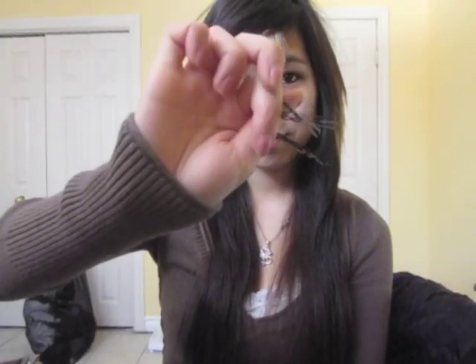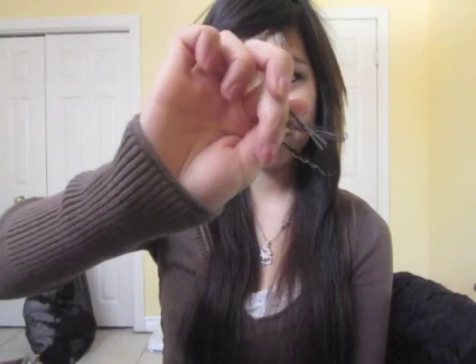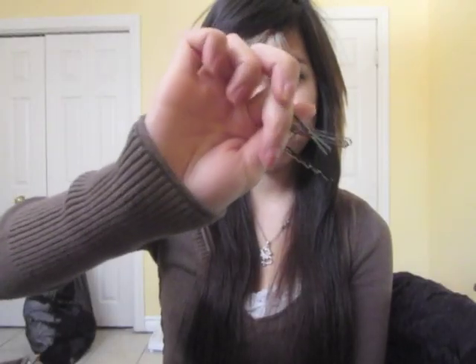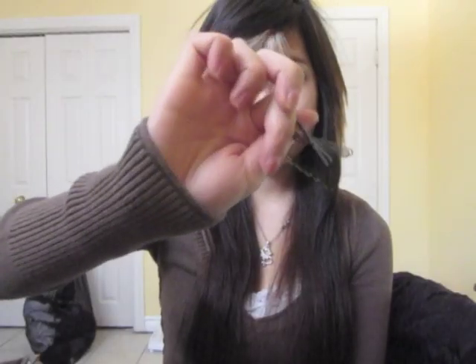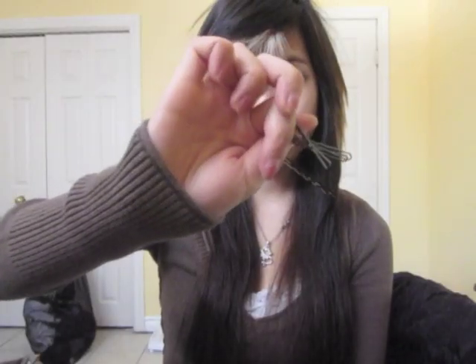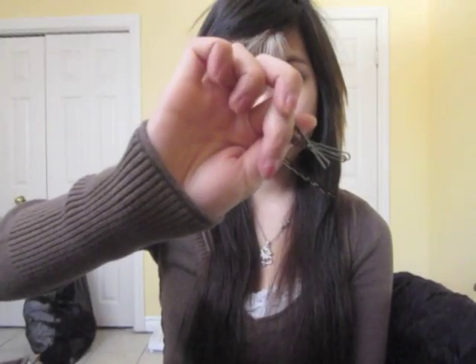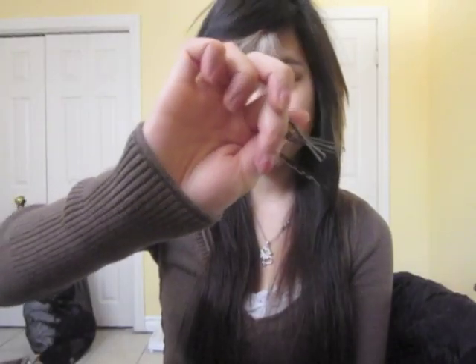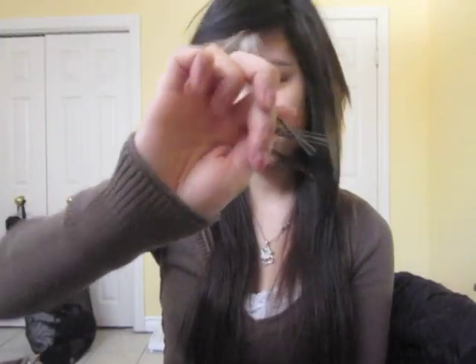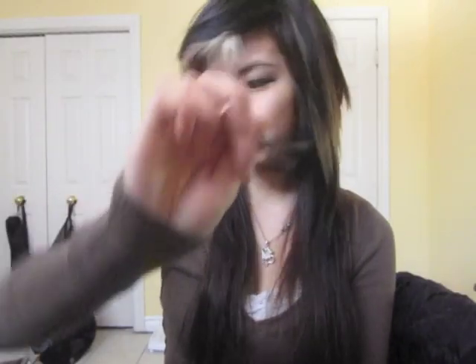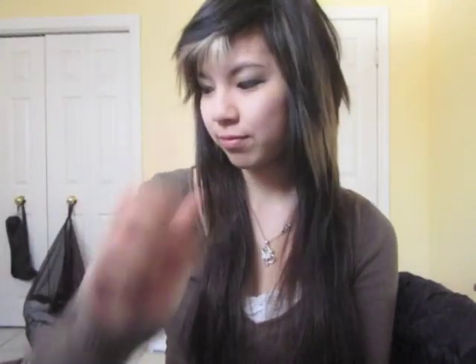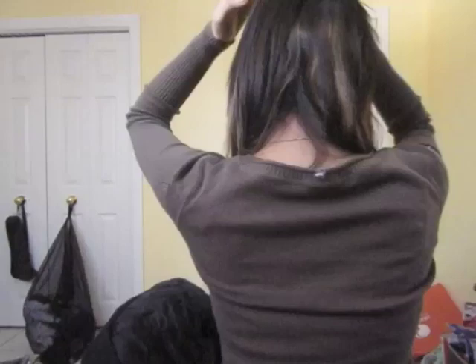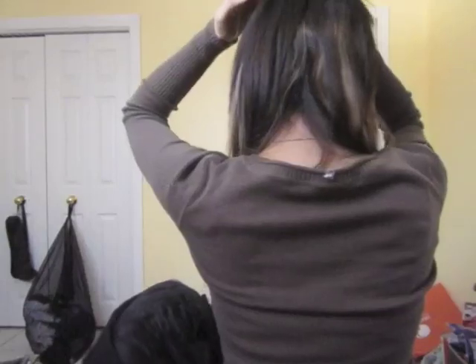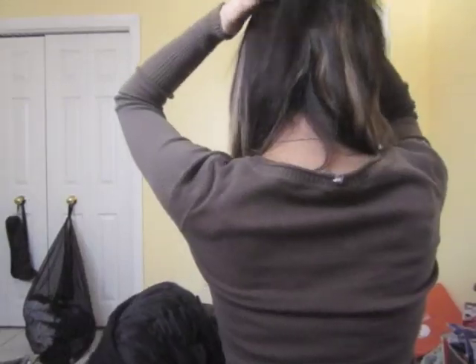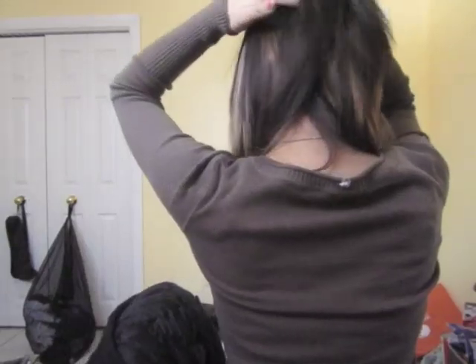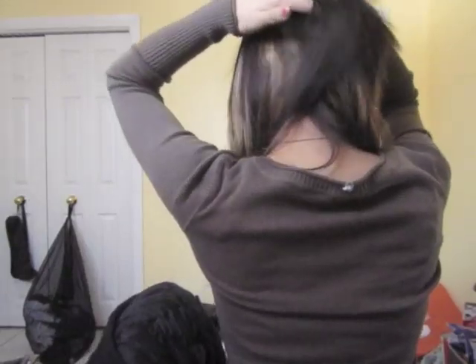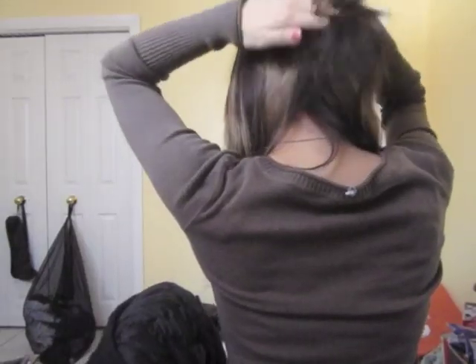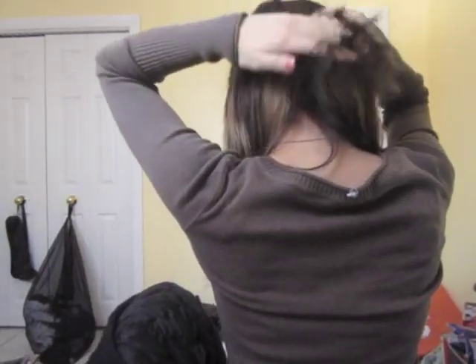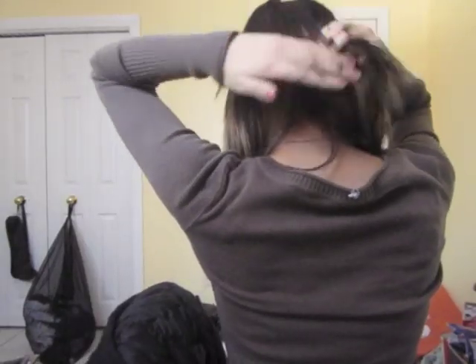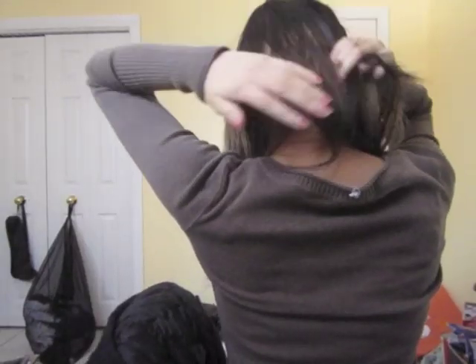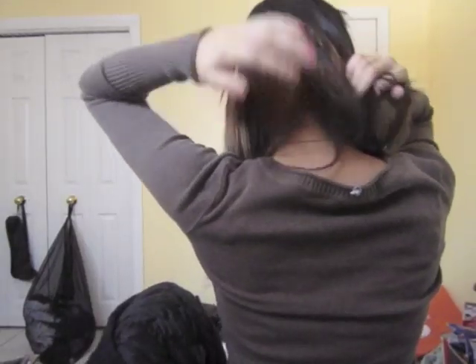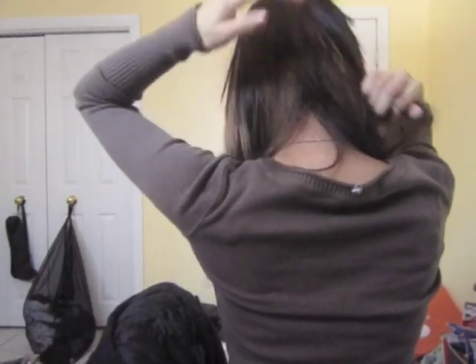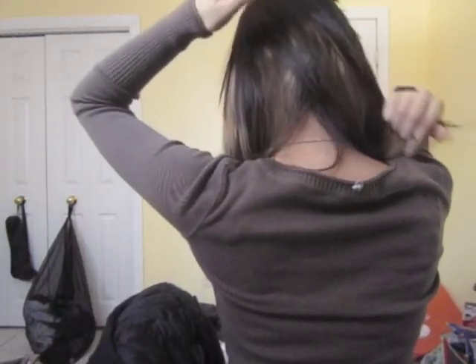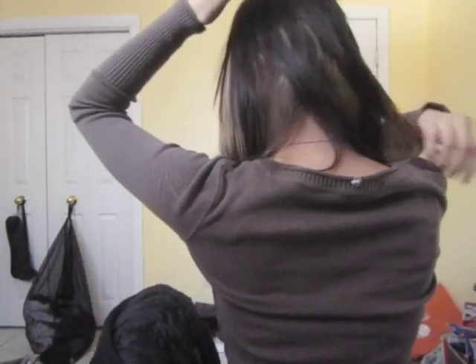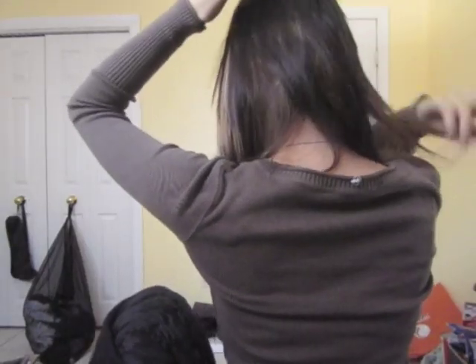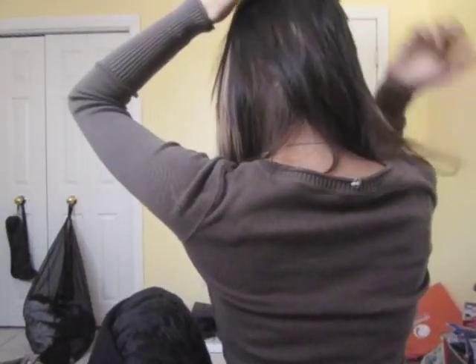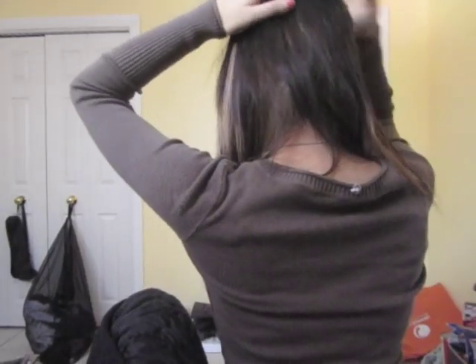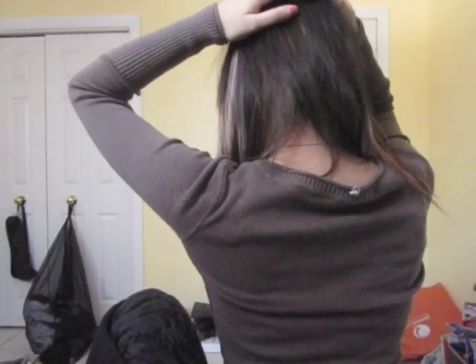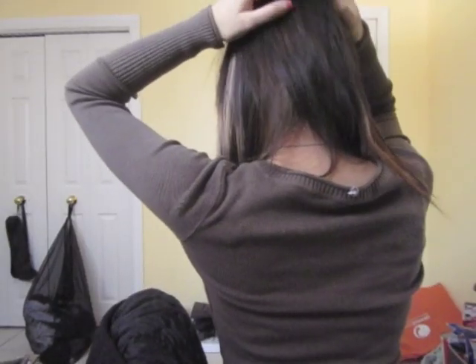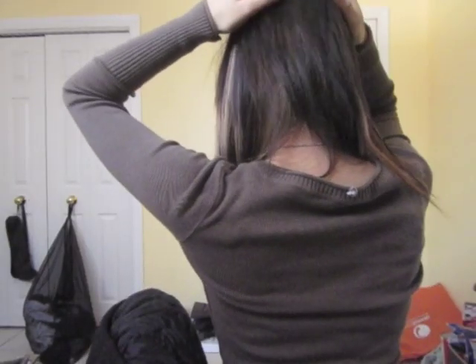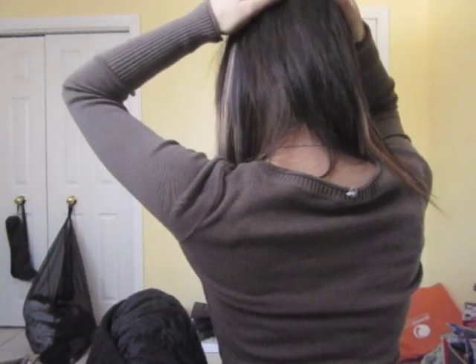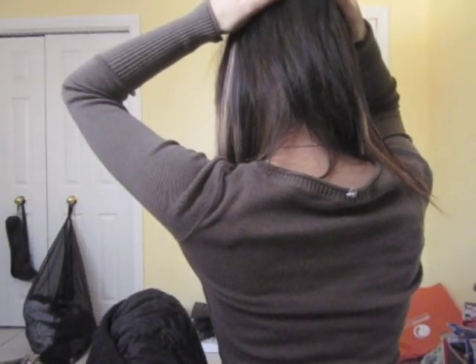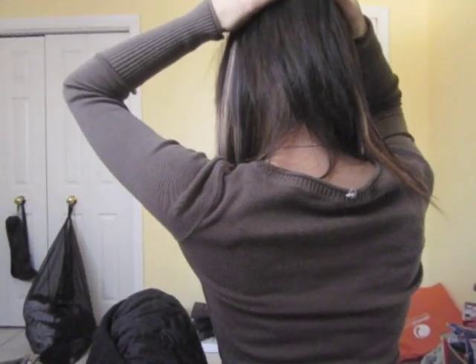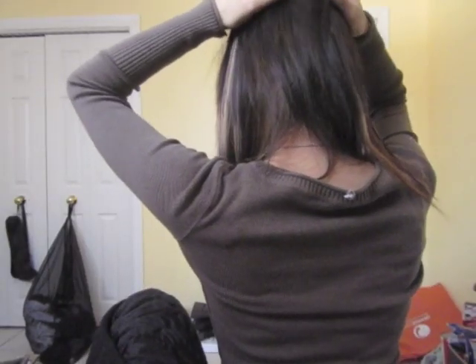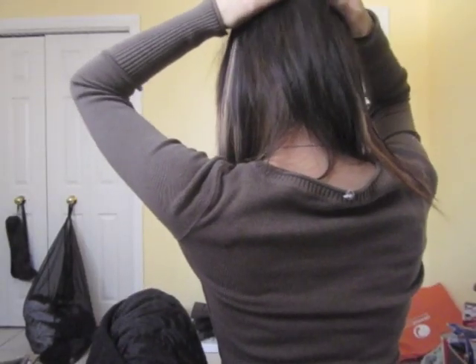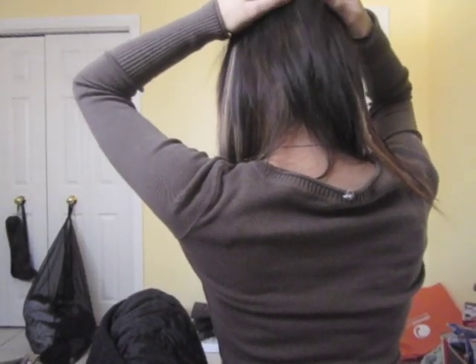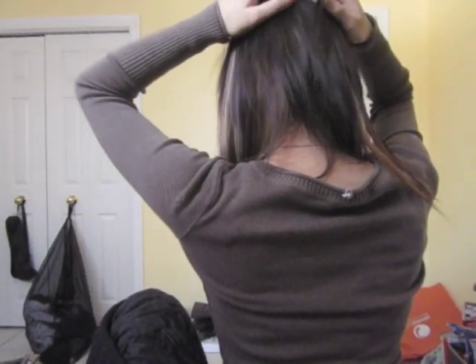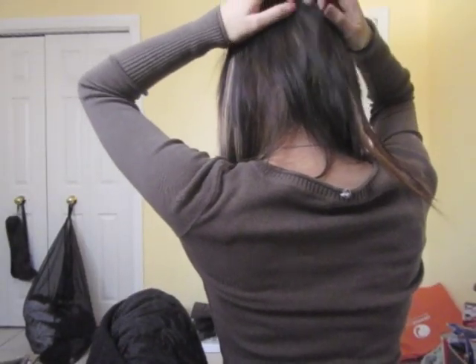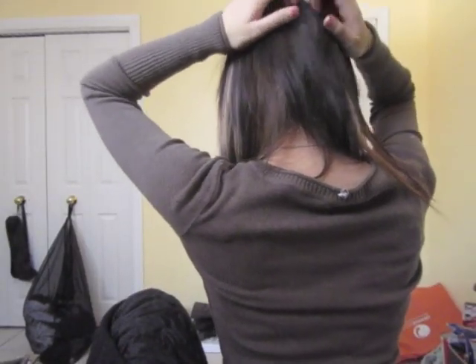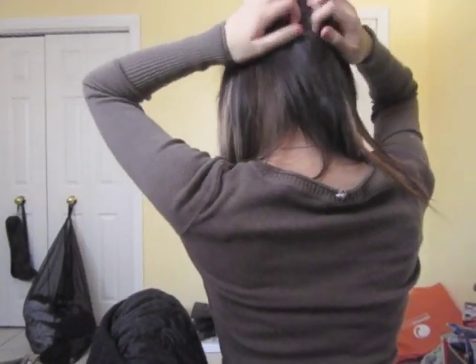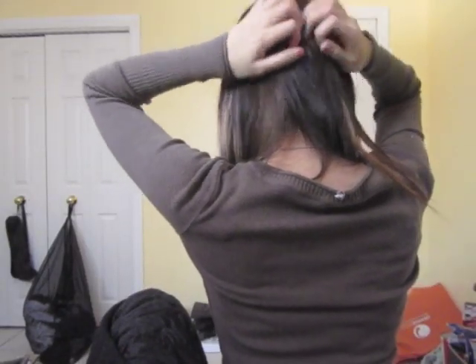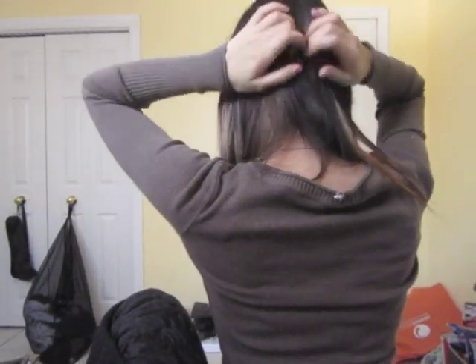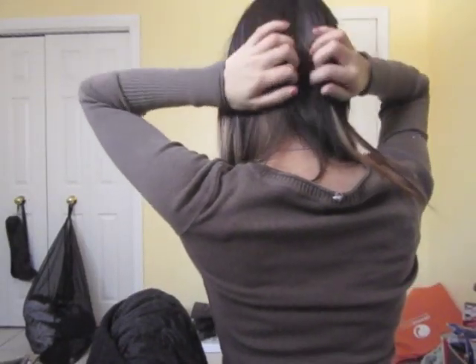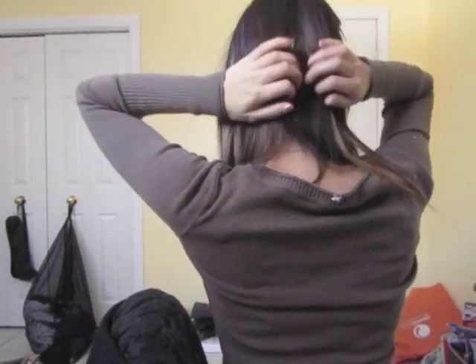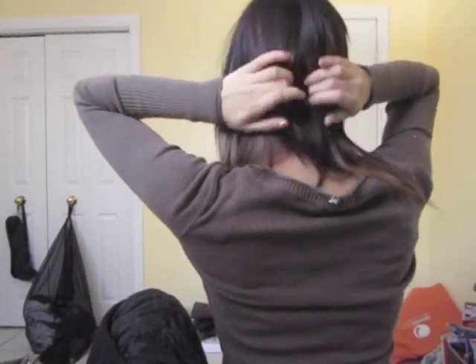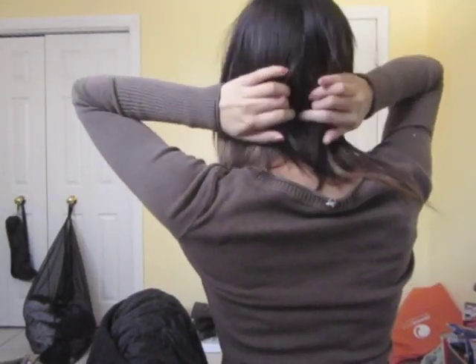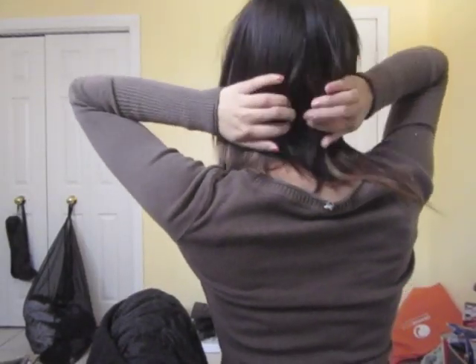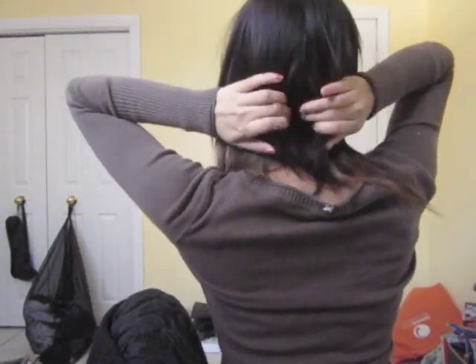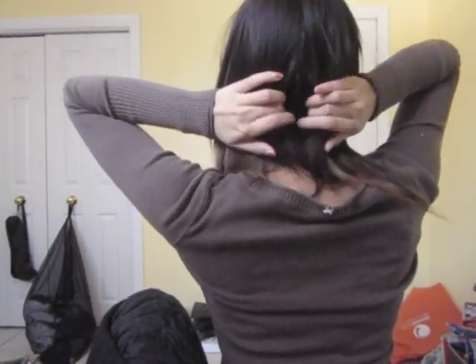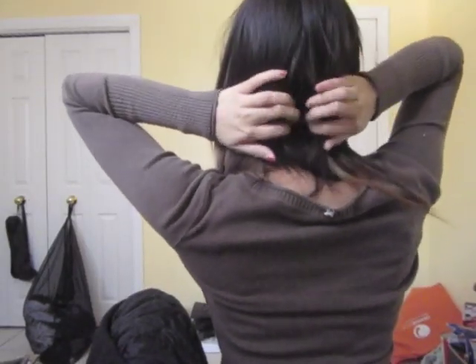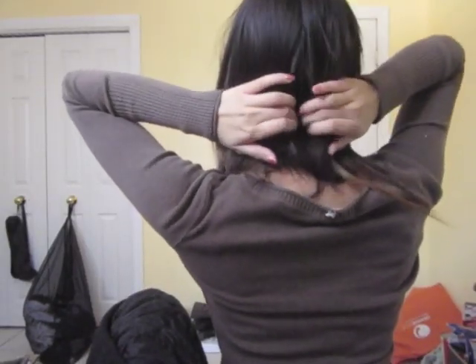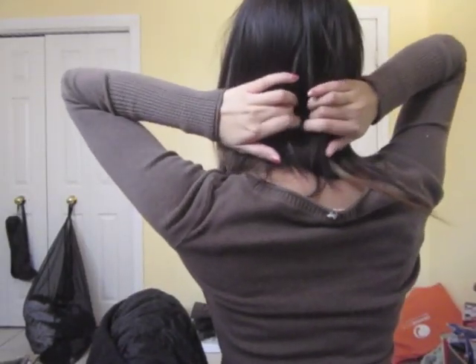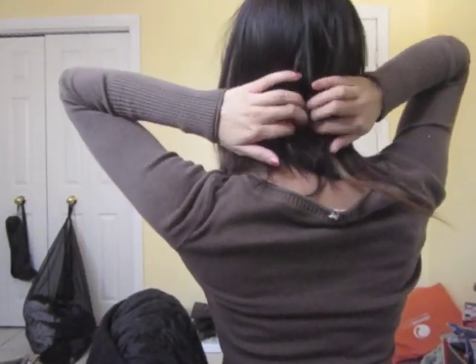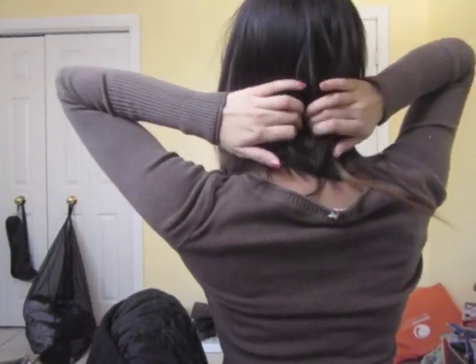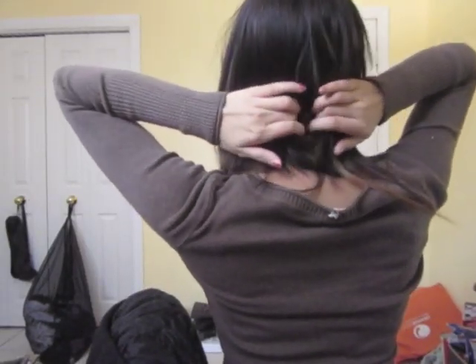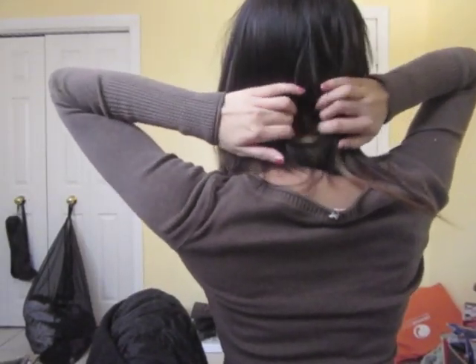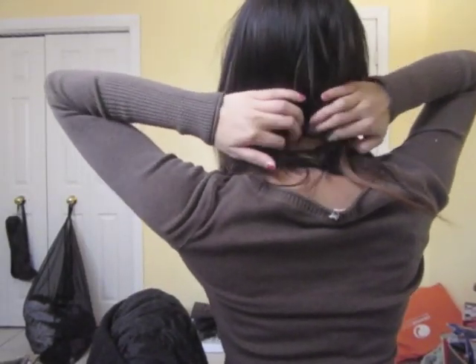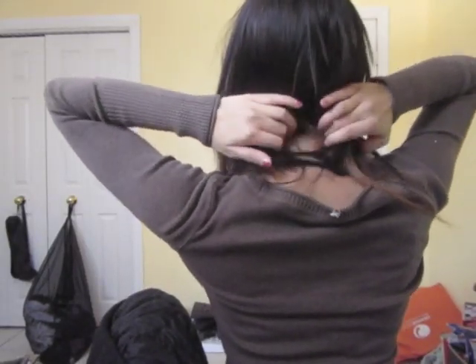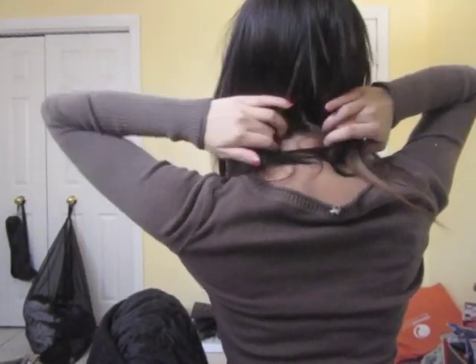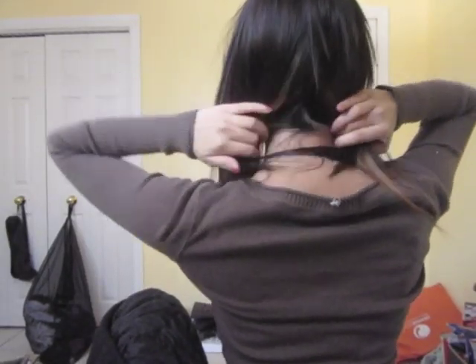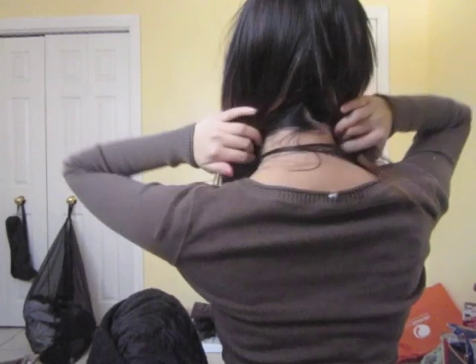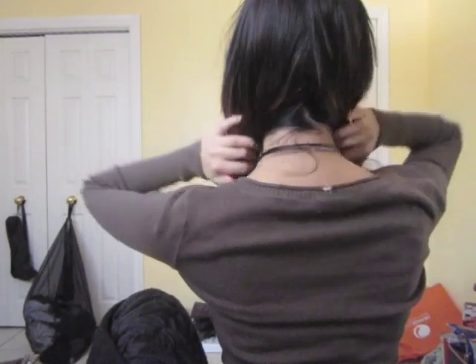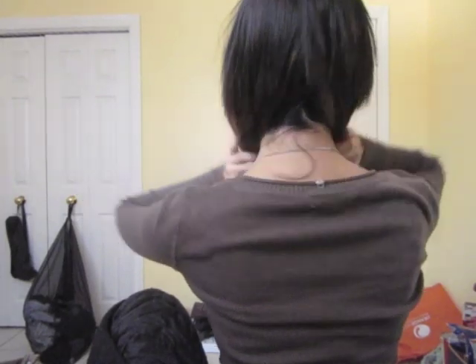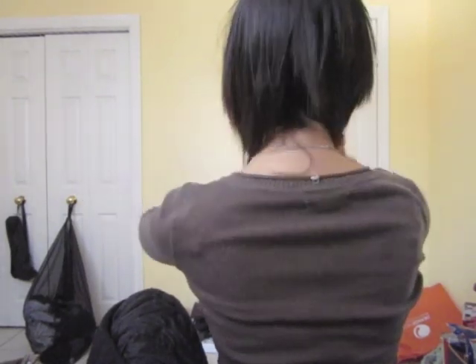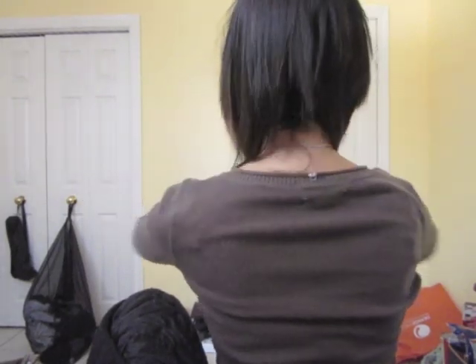This is the latest hair trend — an effortless look that takes less than 5 minutes to do and requires no heat. Nice, eh?